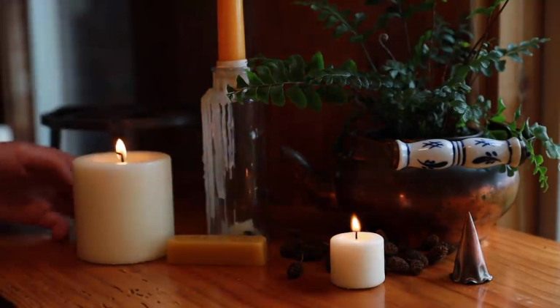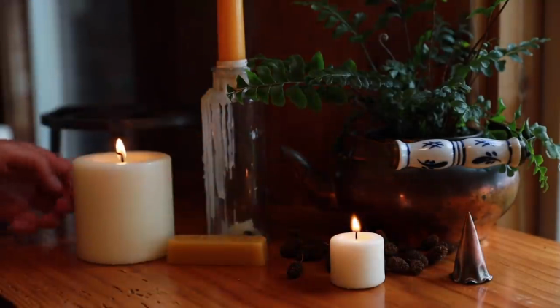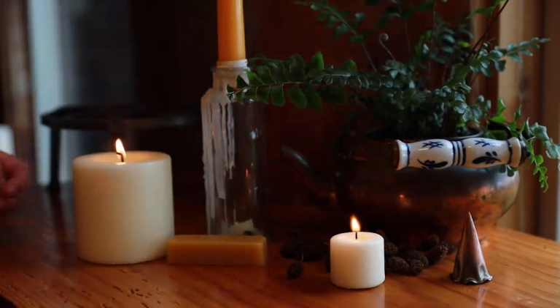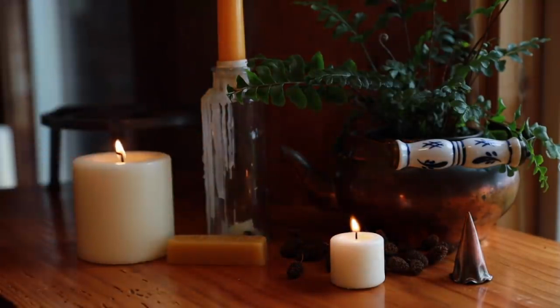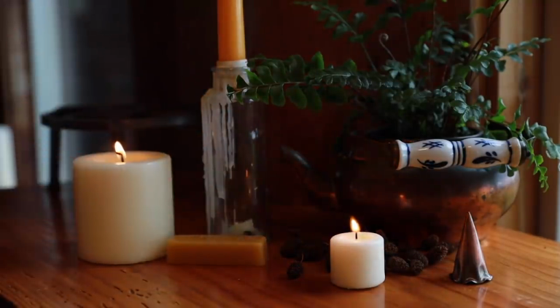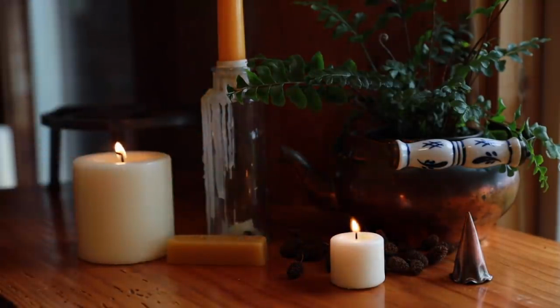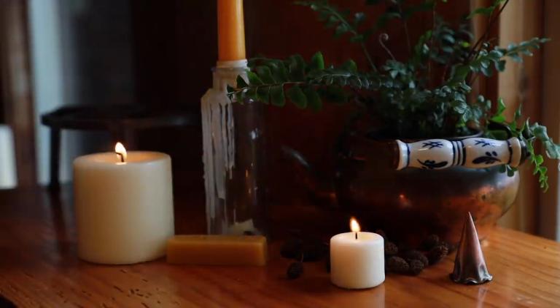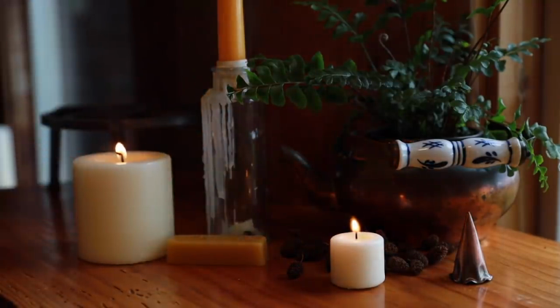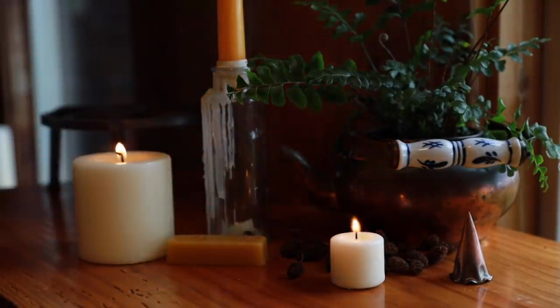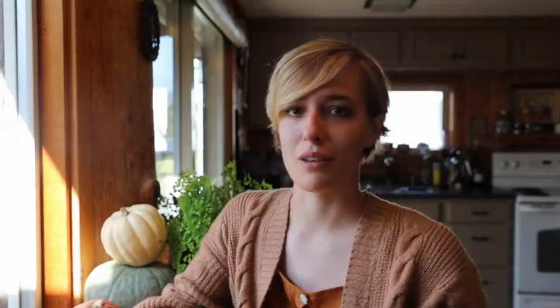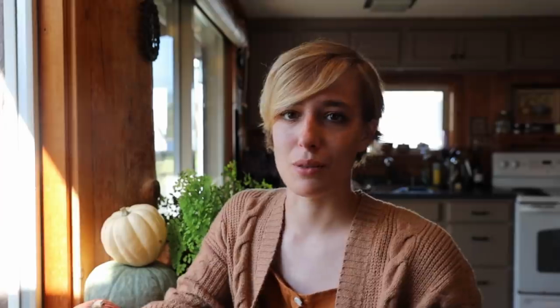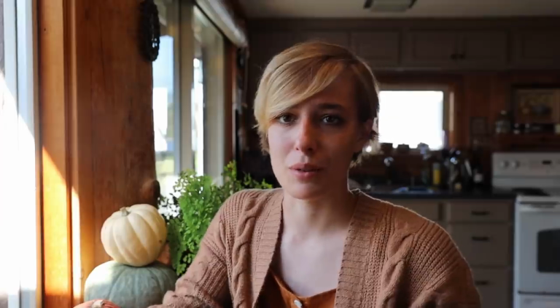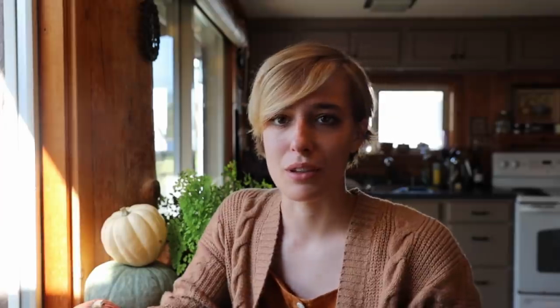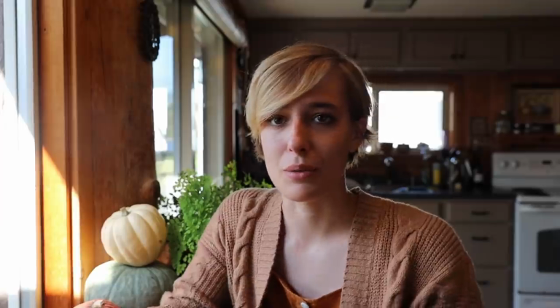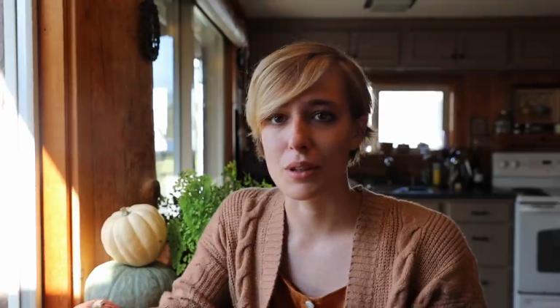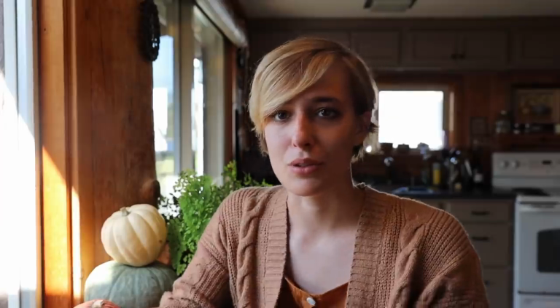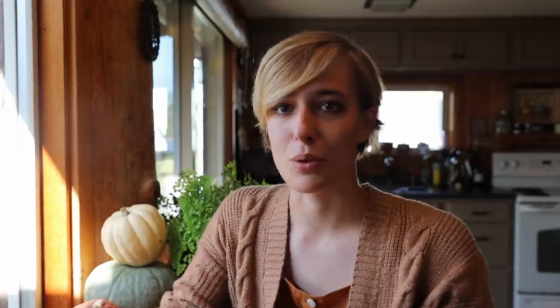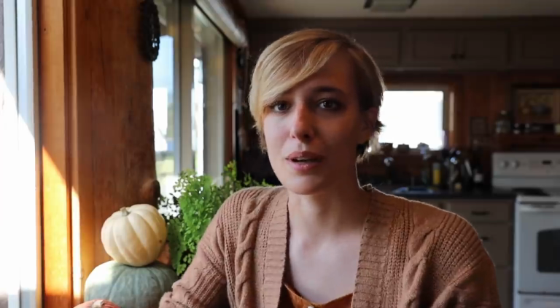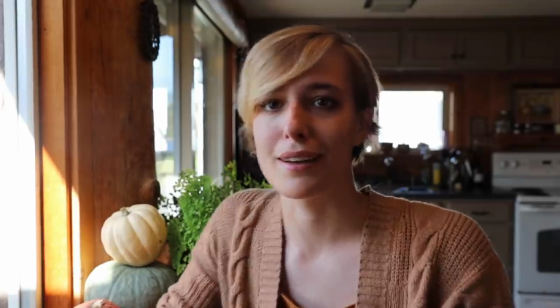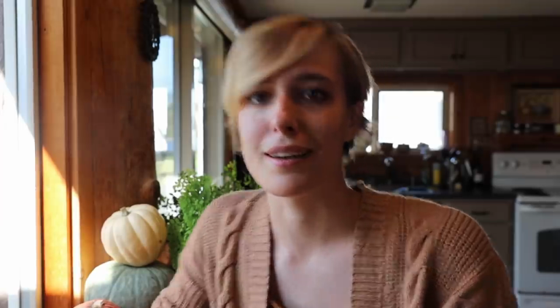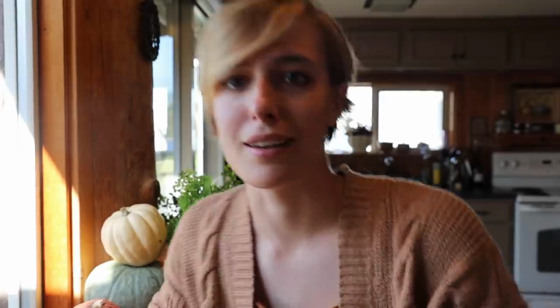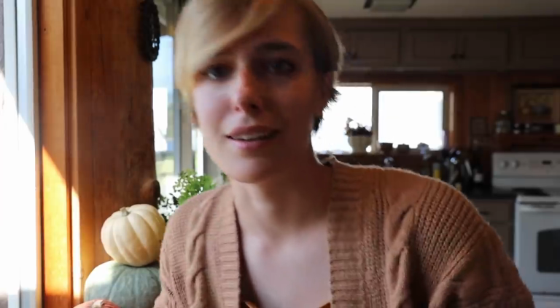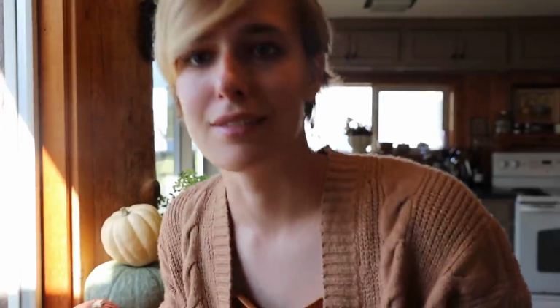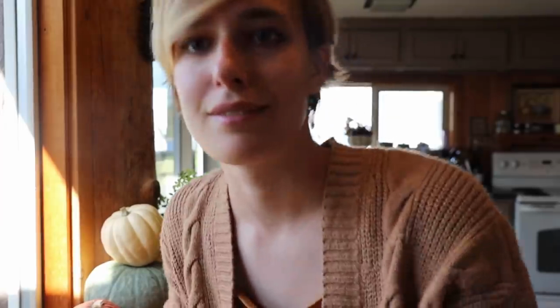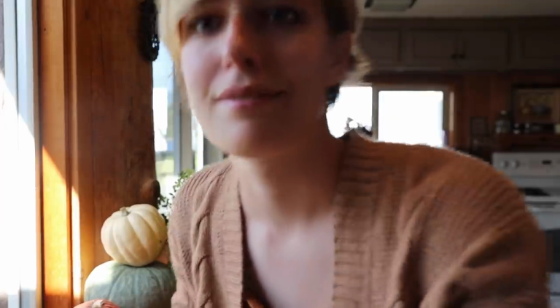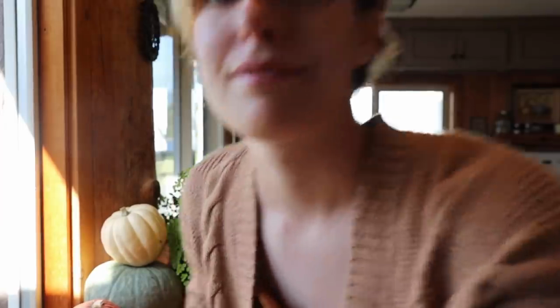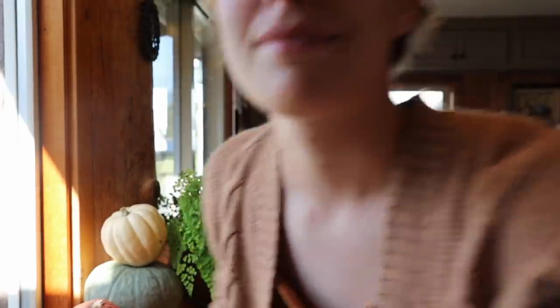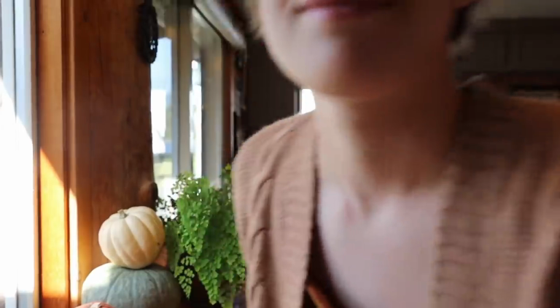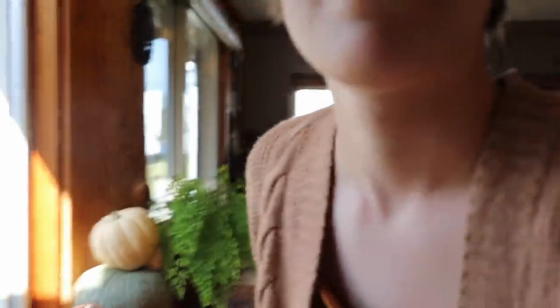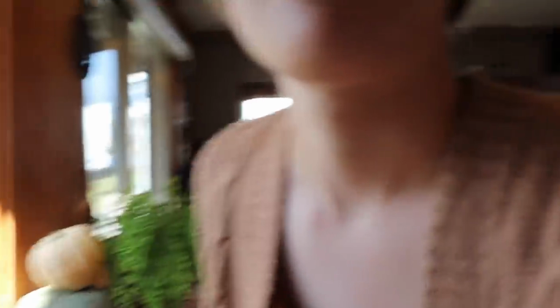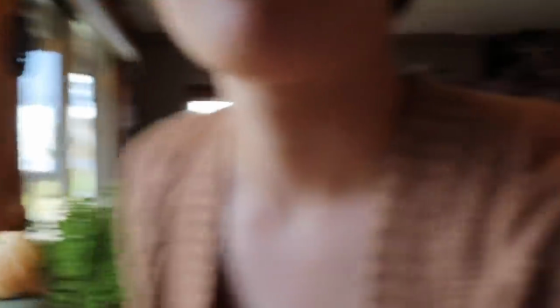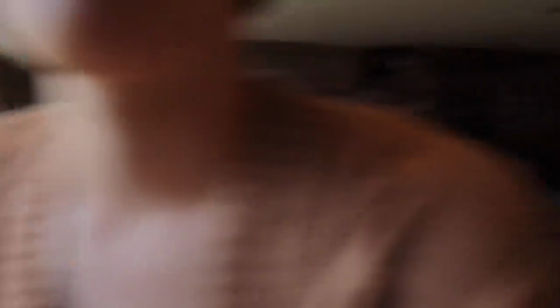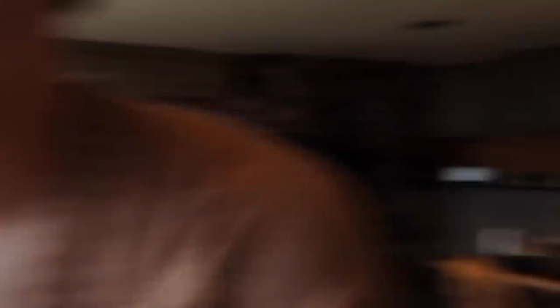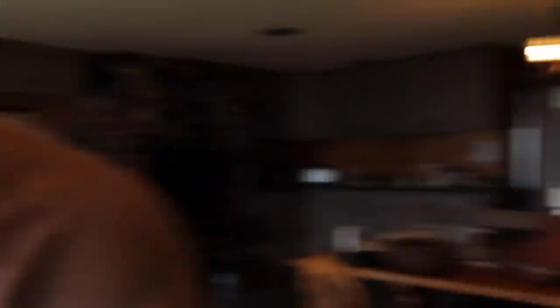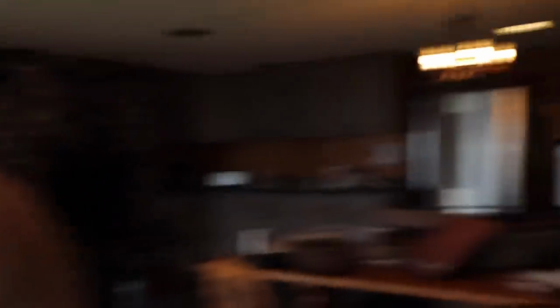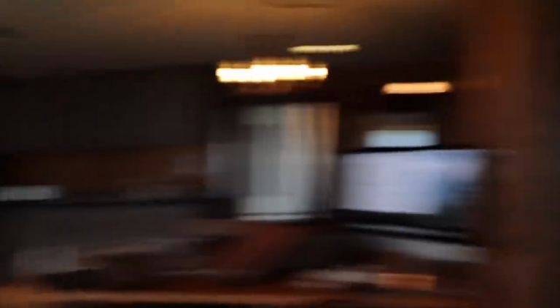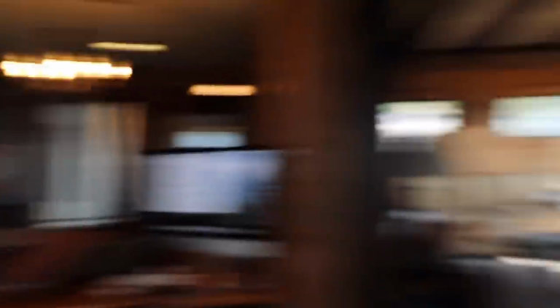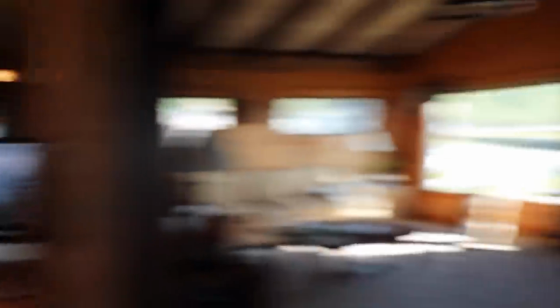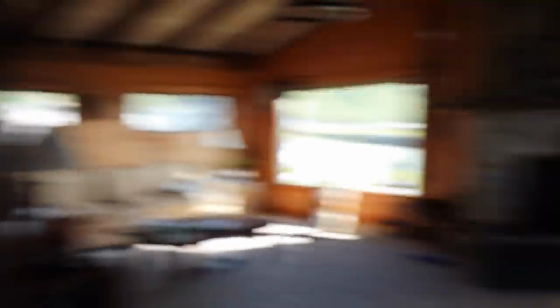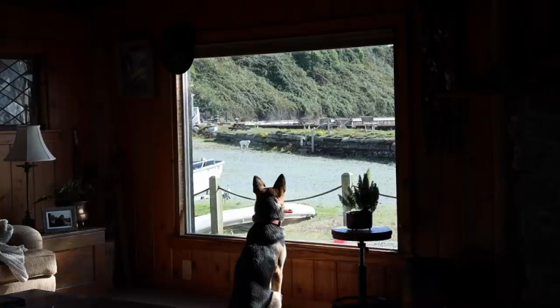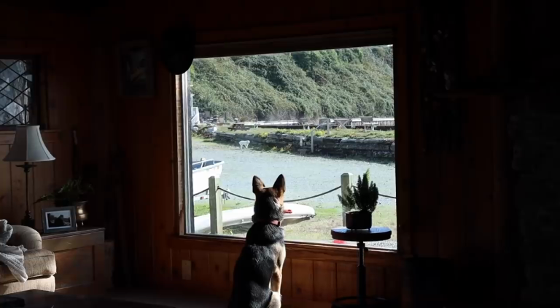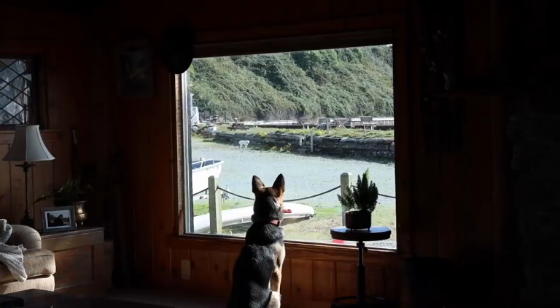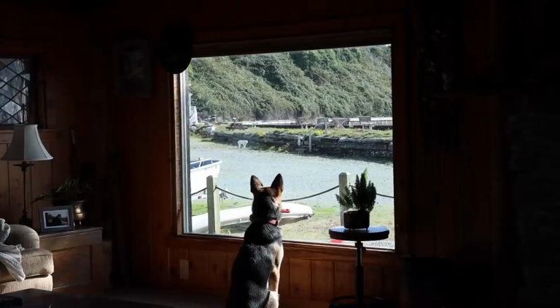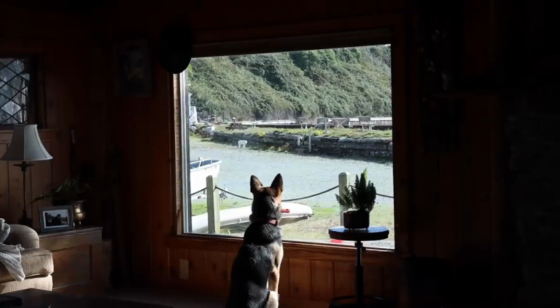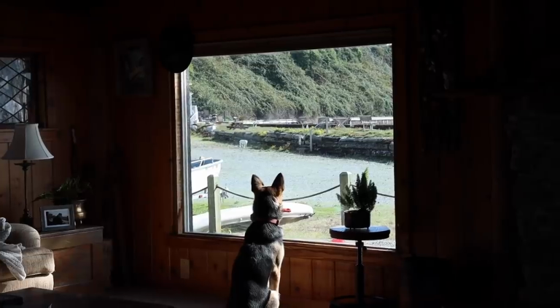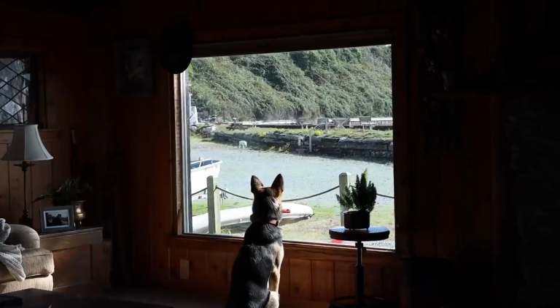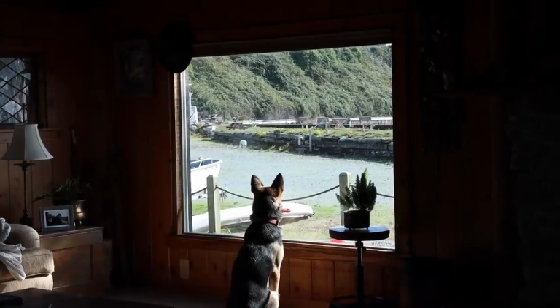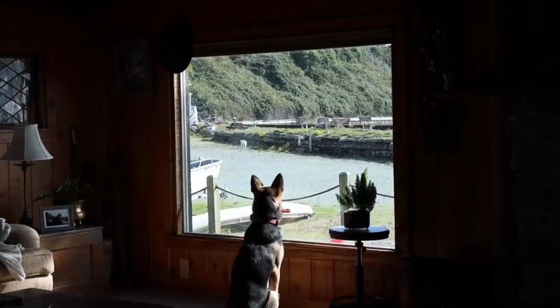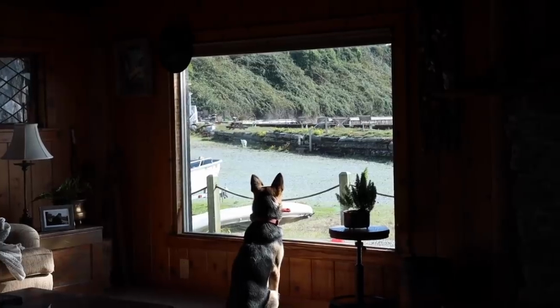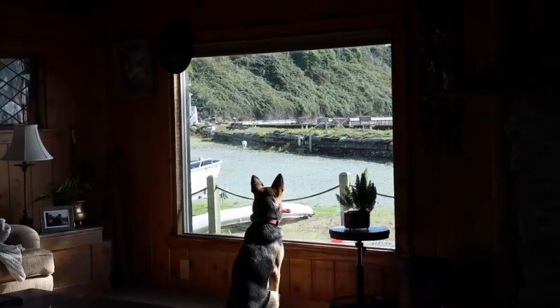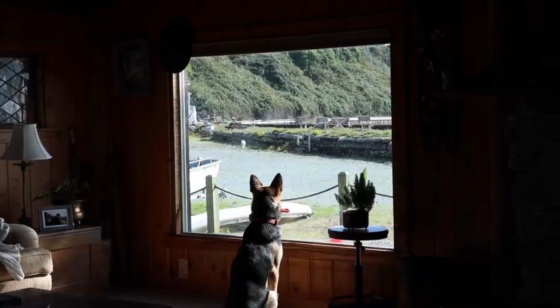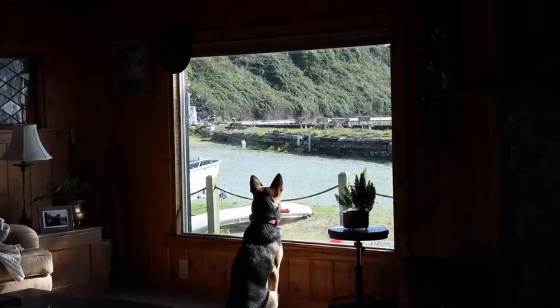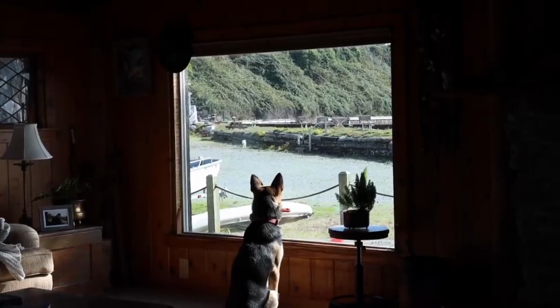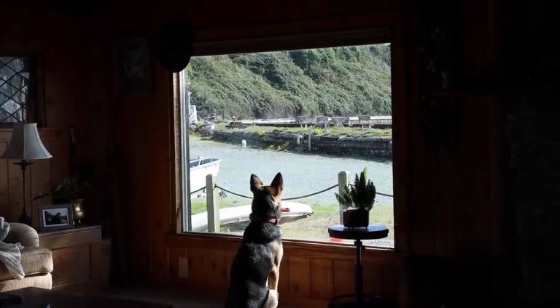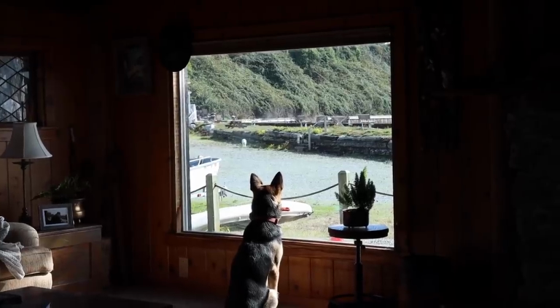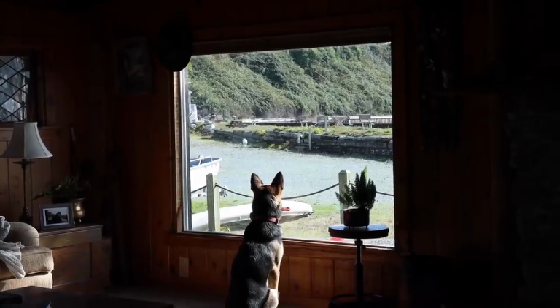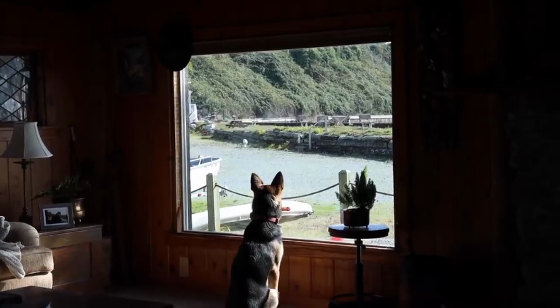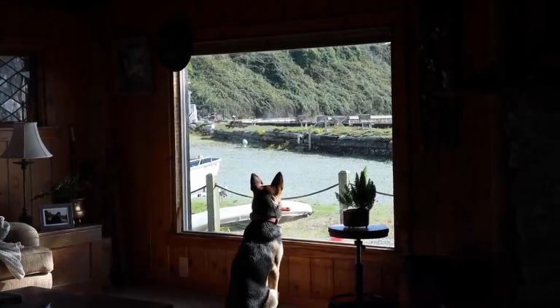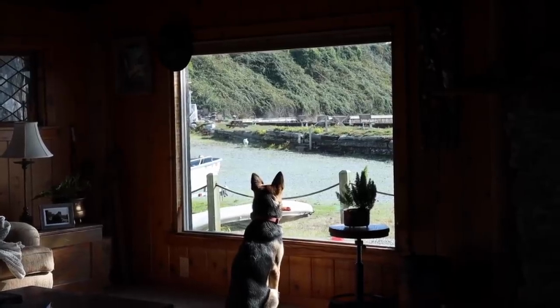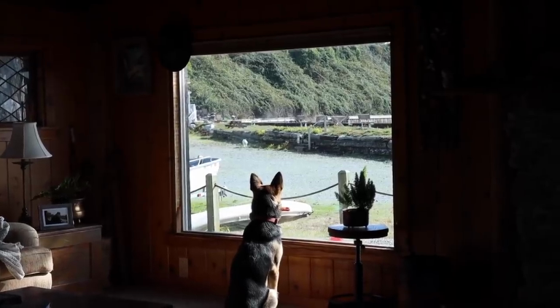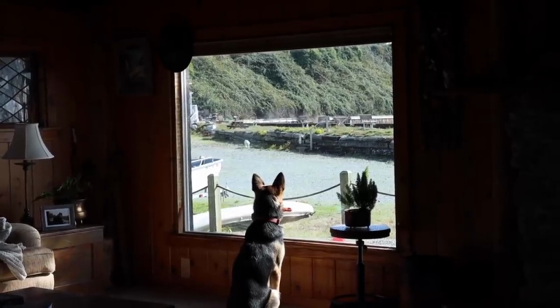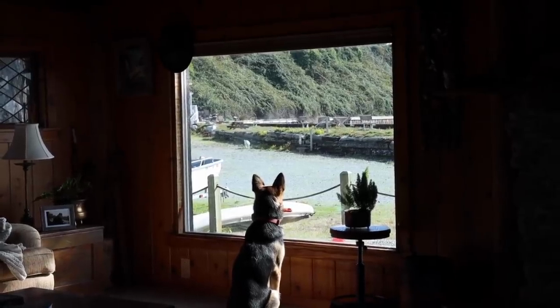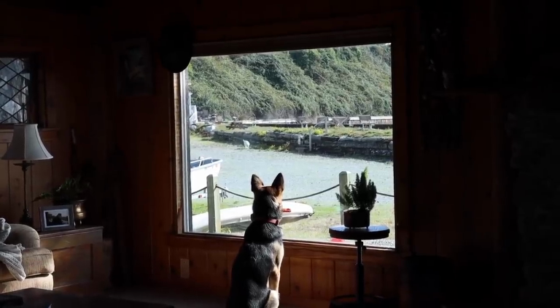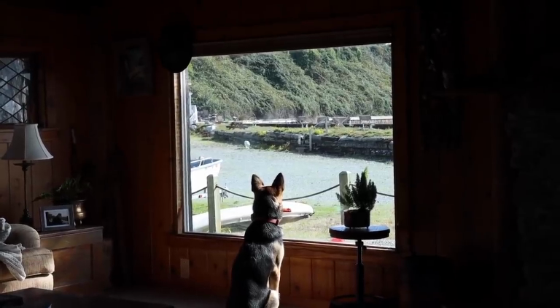Hazel is watching out the window. Hang on — Hazel! There's another puppy out there.